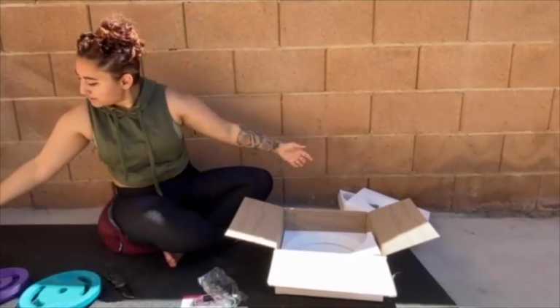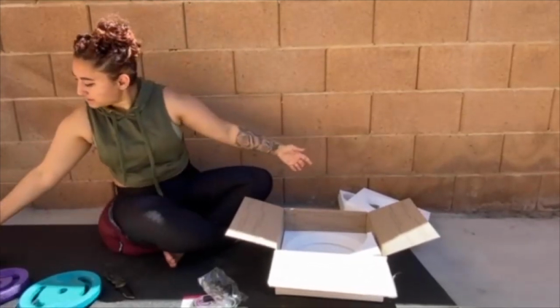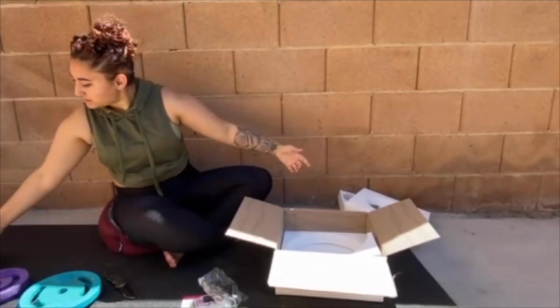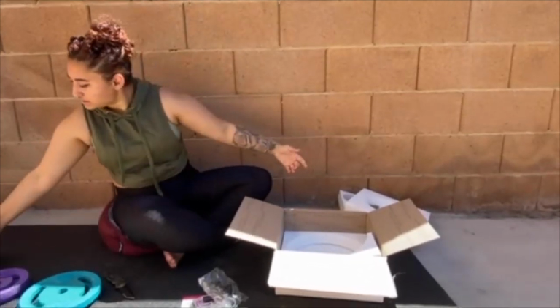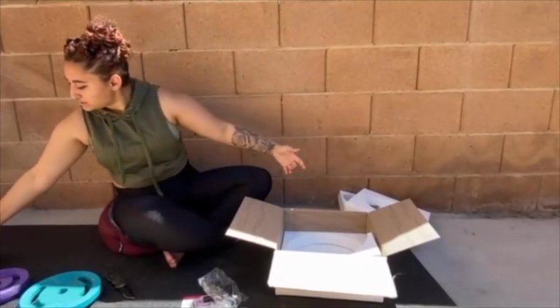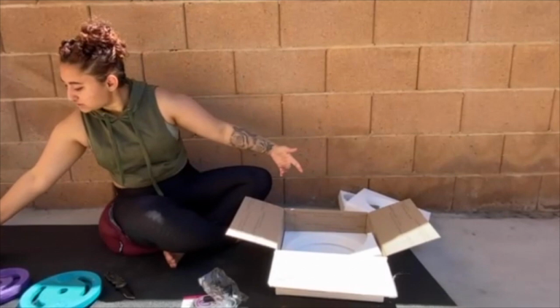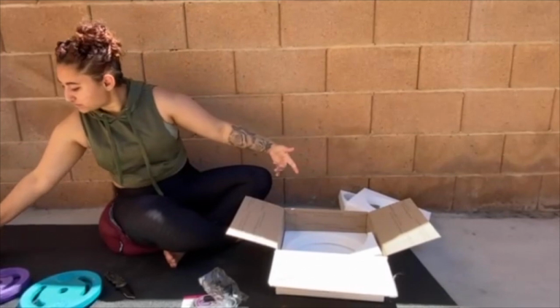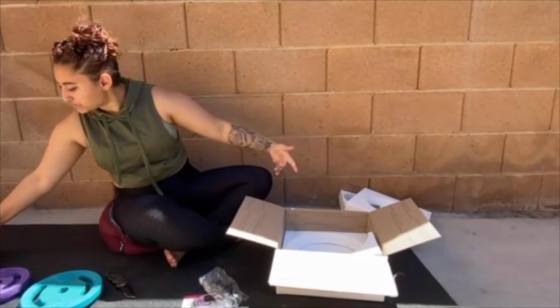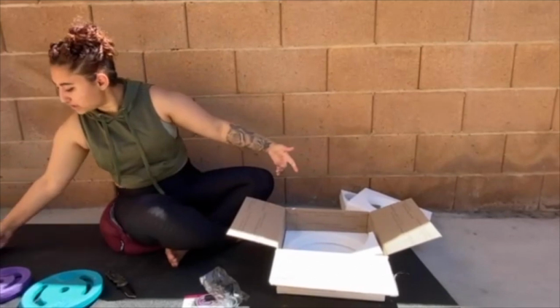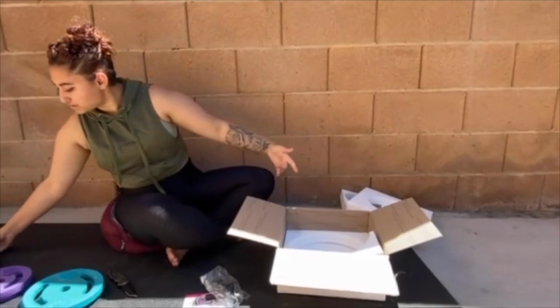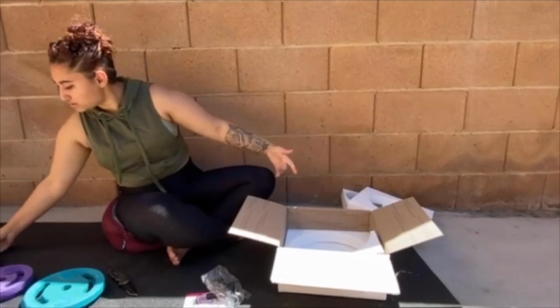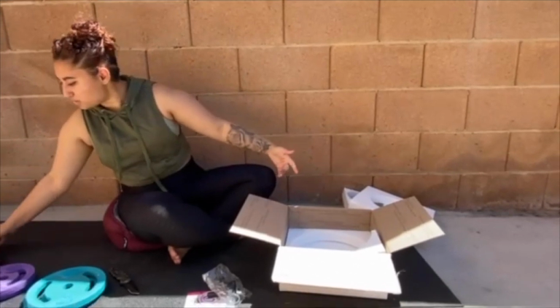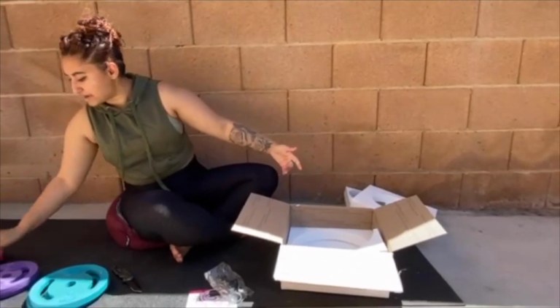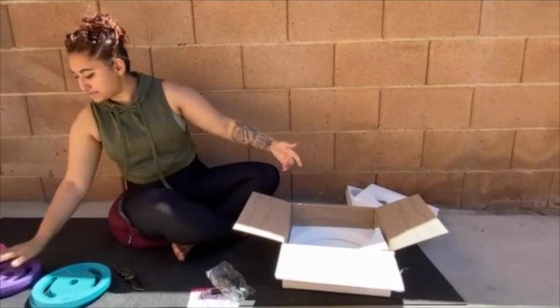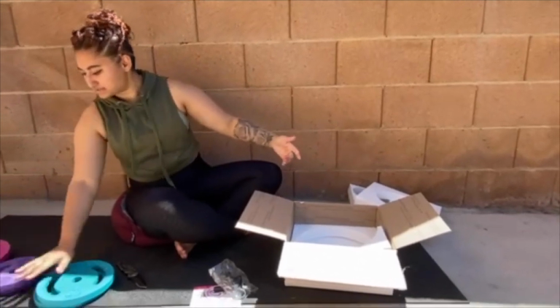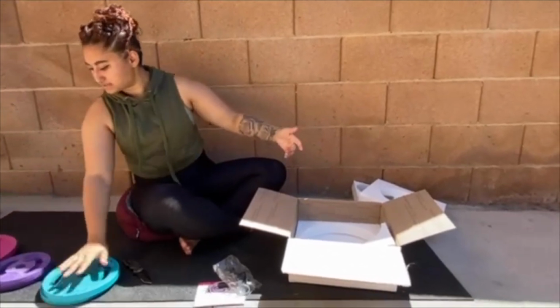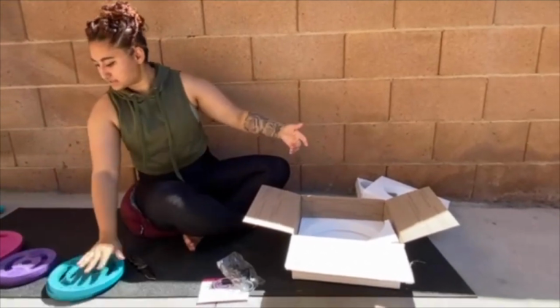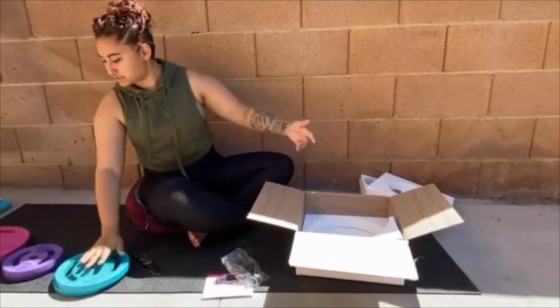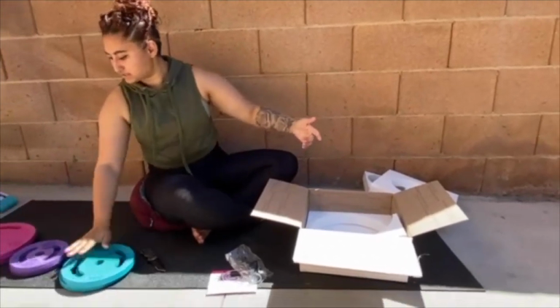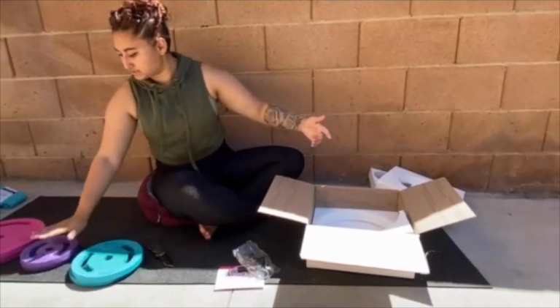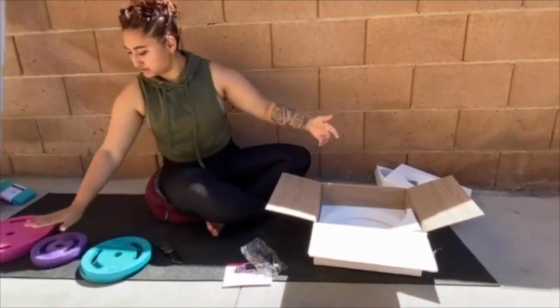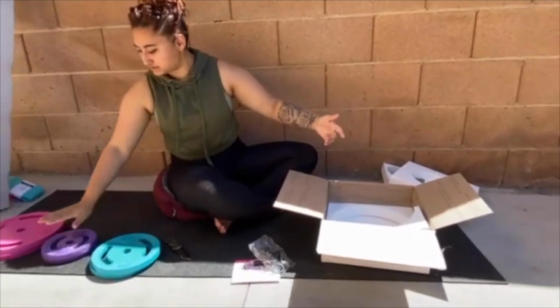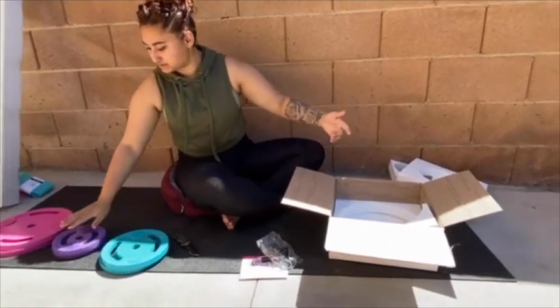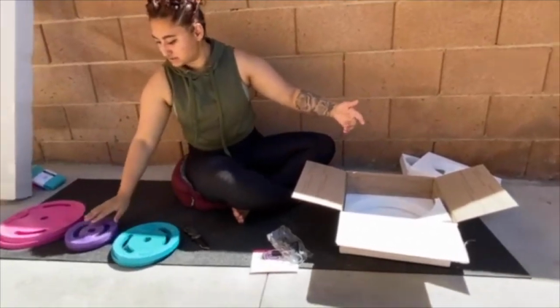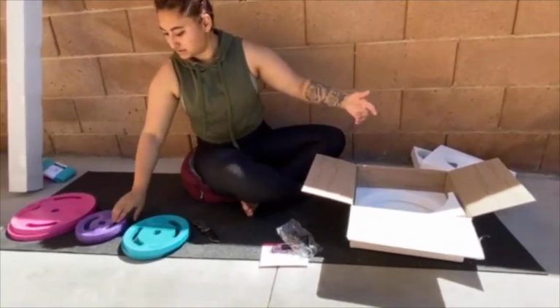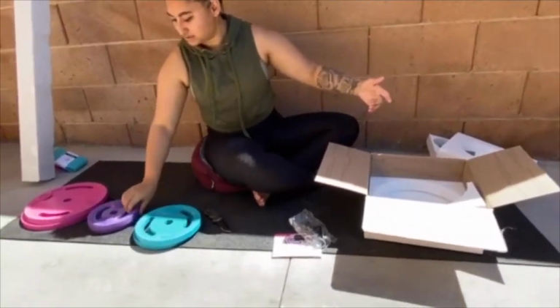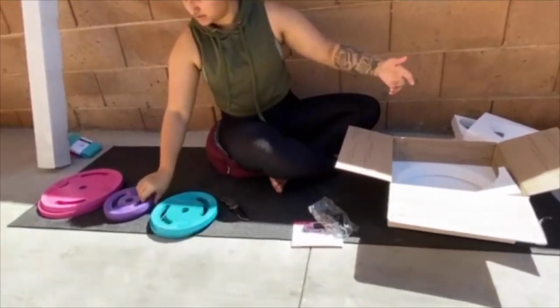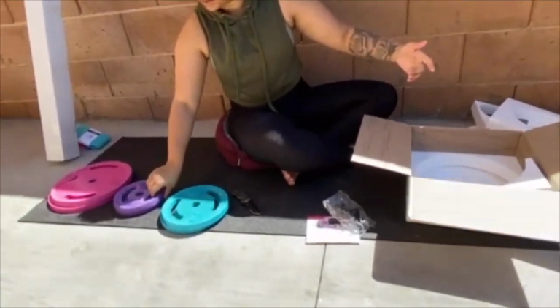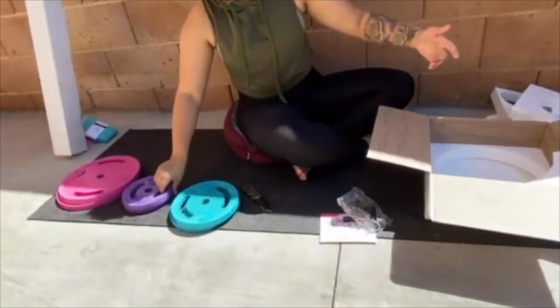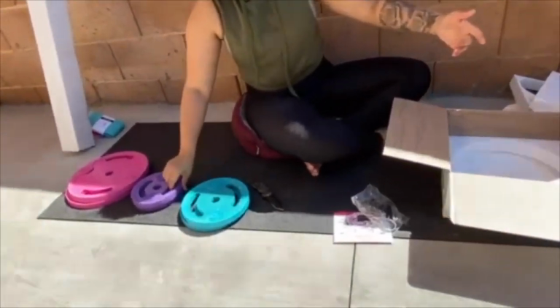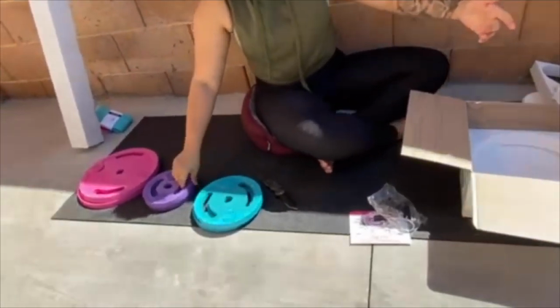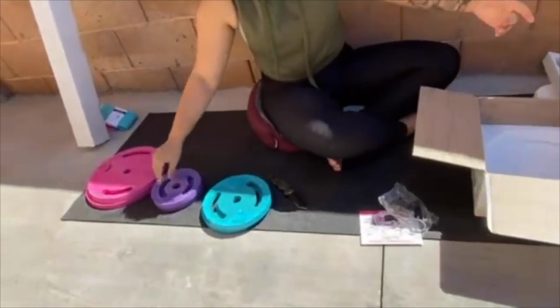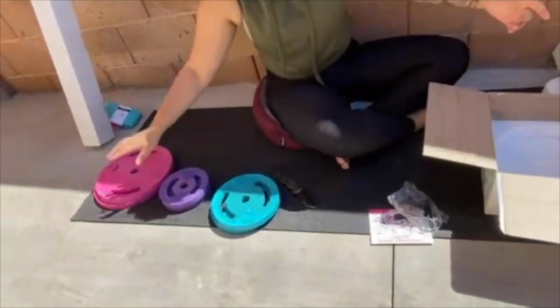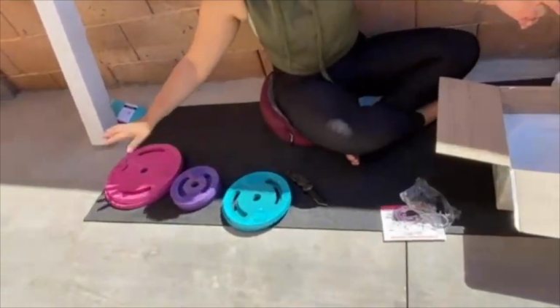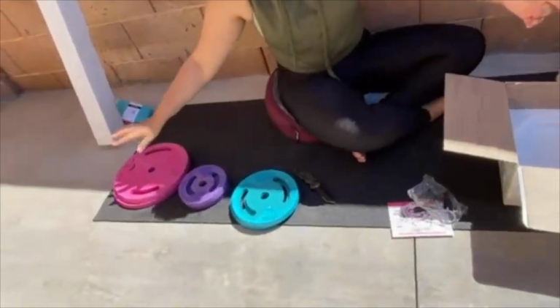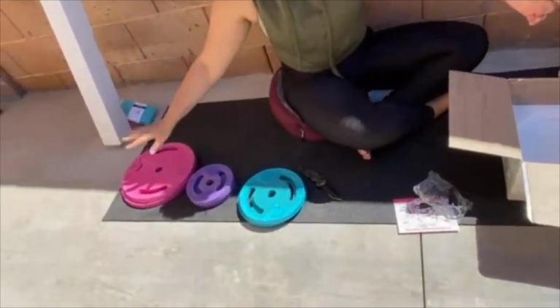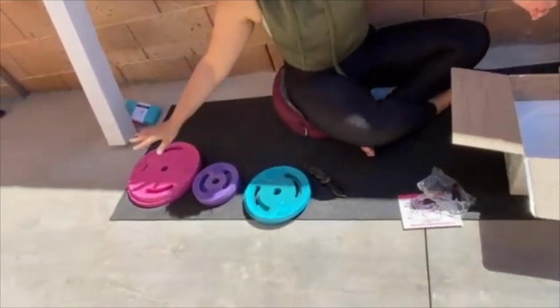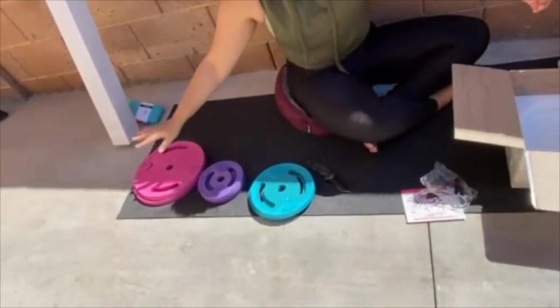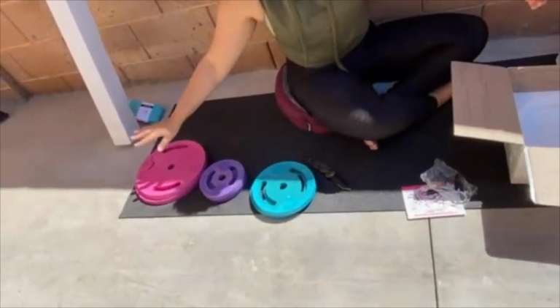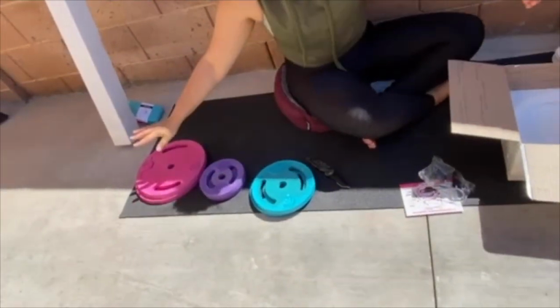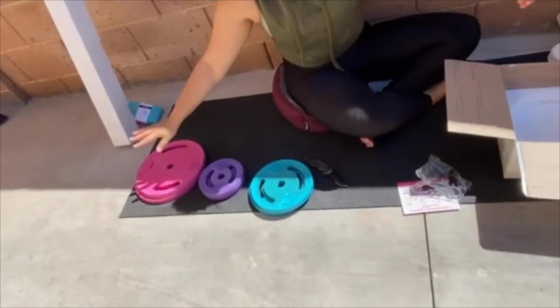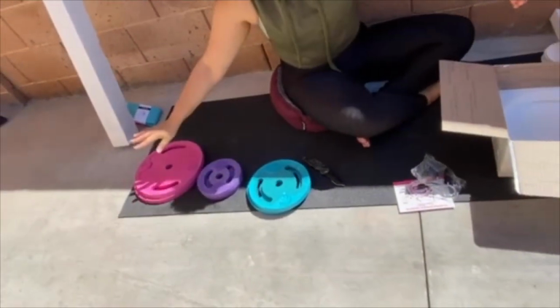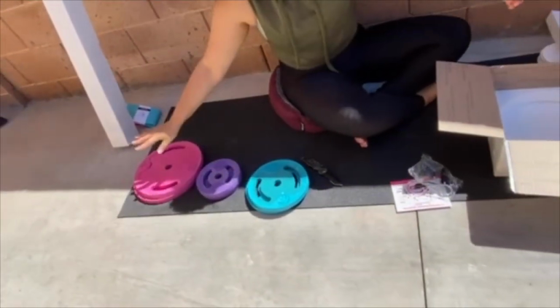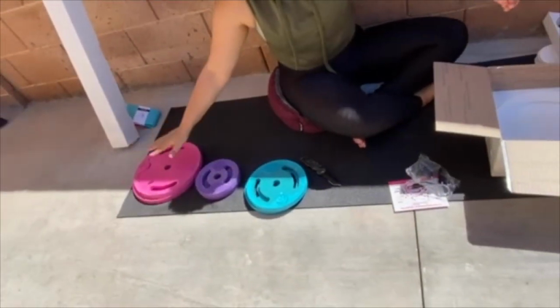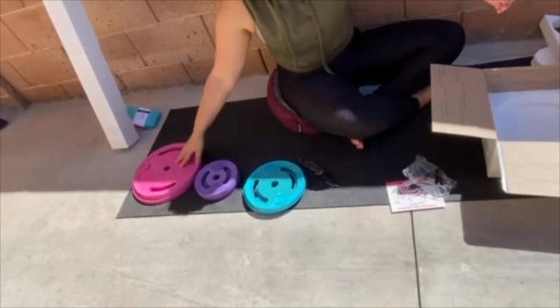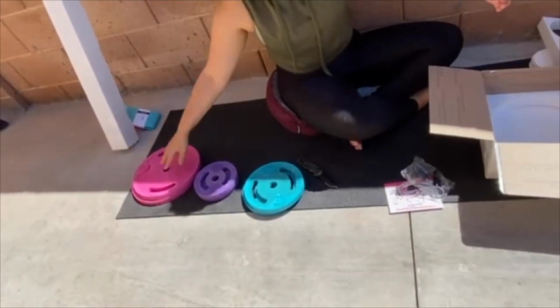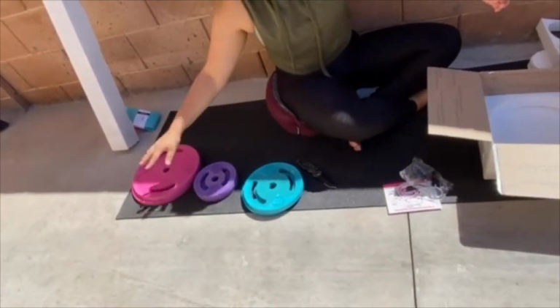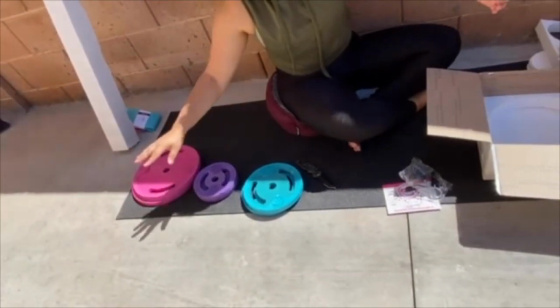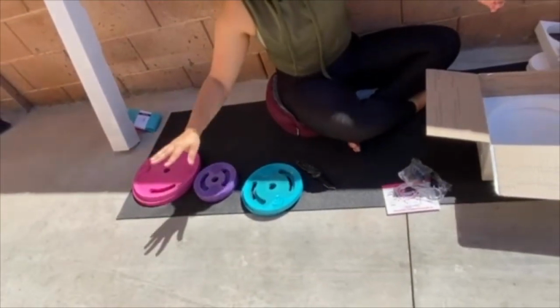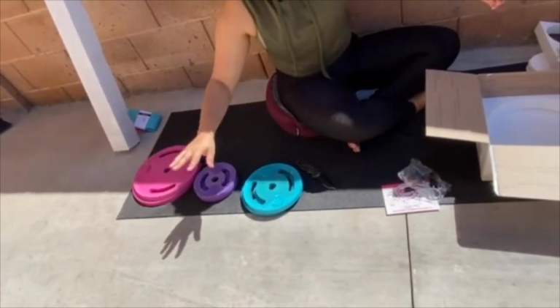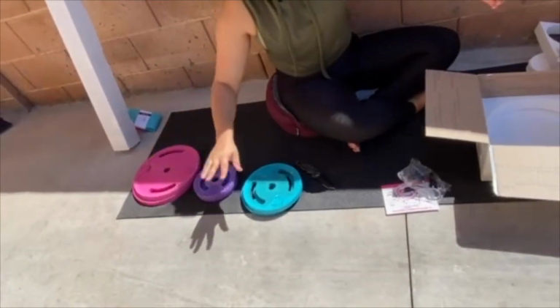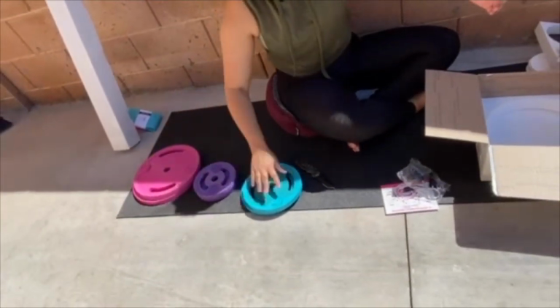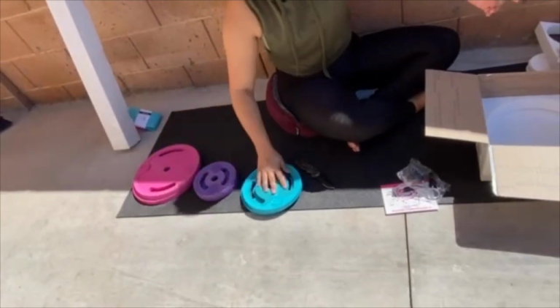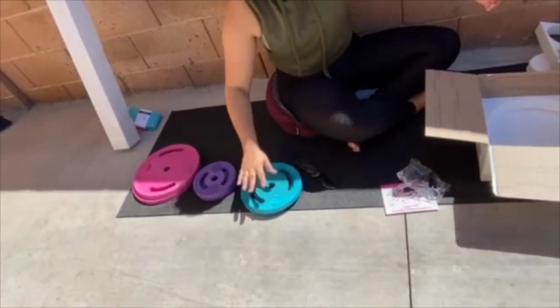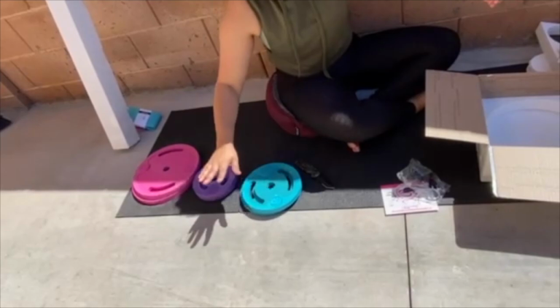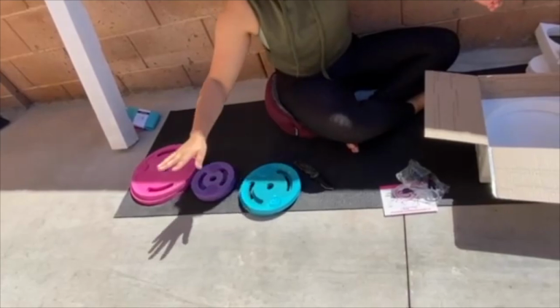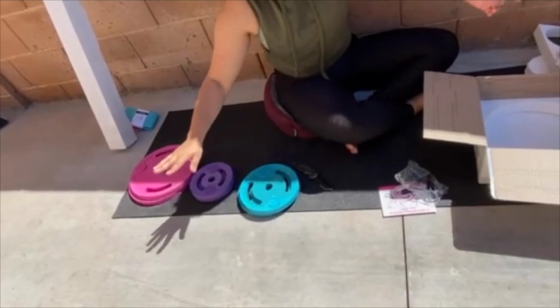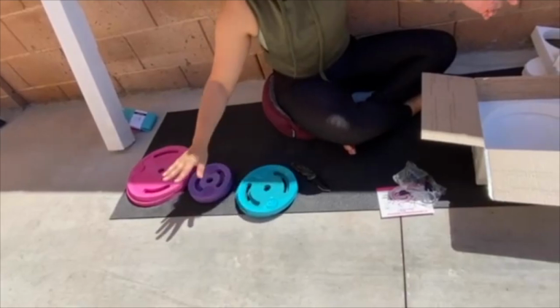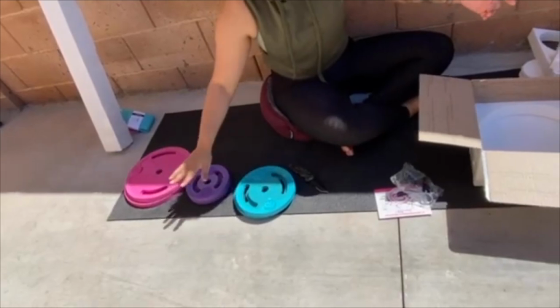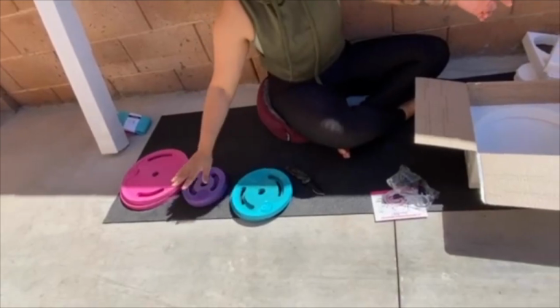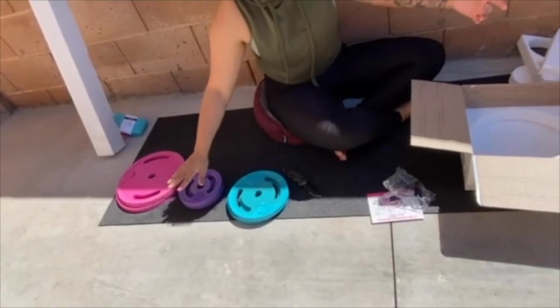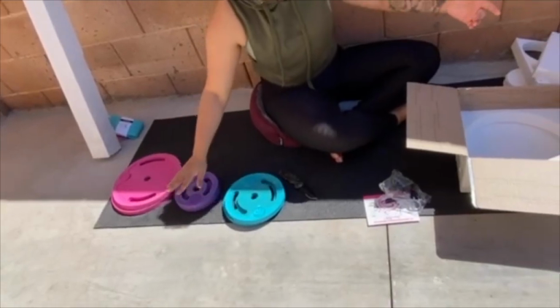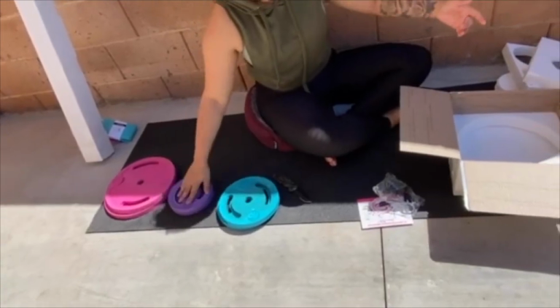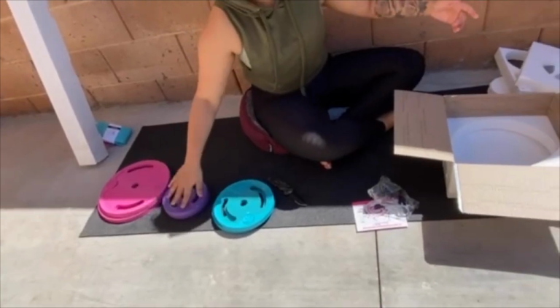So there are the weights: 10 pounds, five pounds, three pounds.